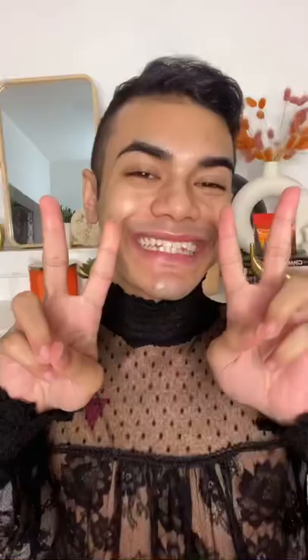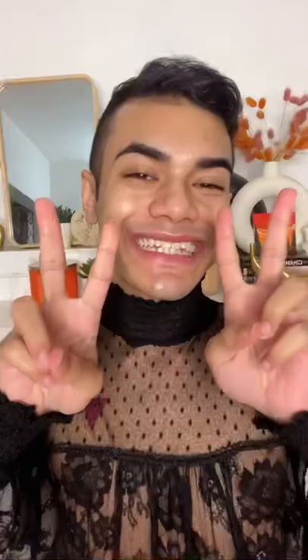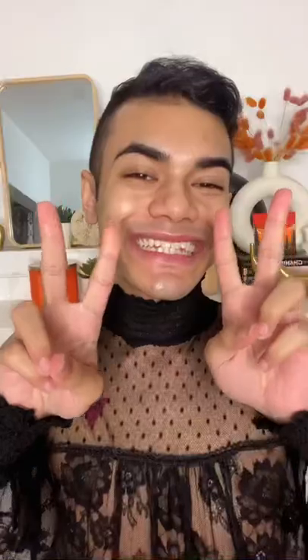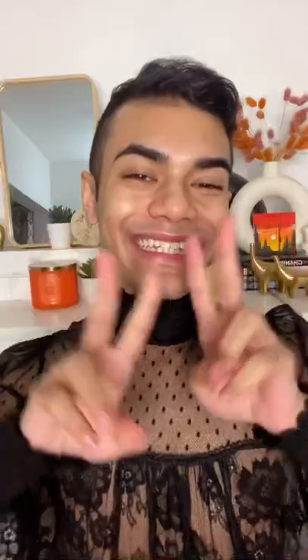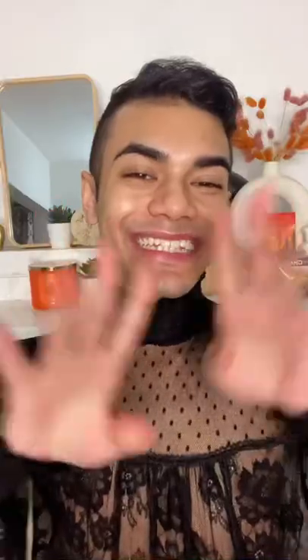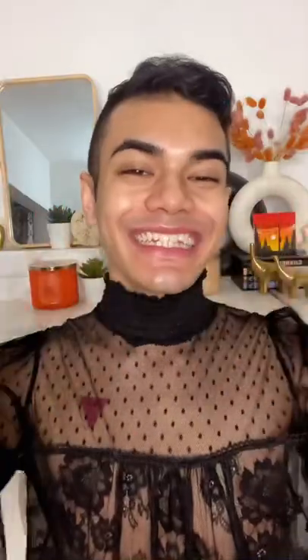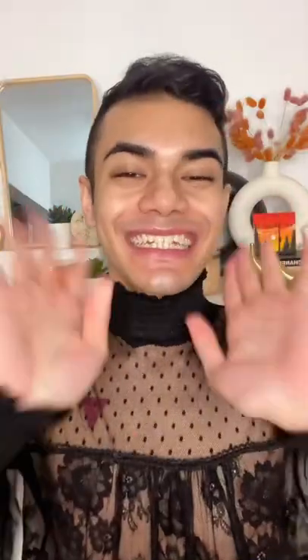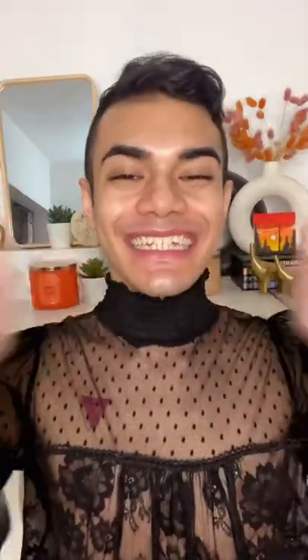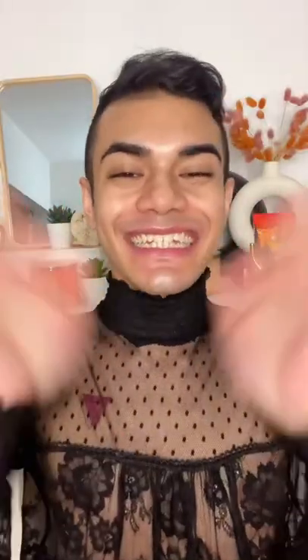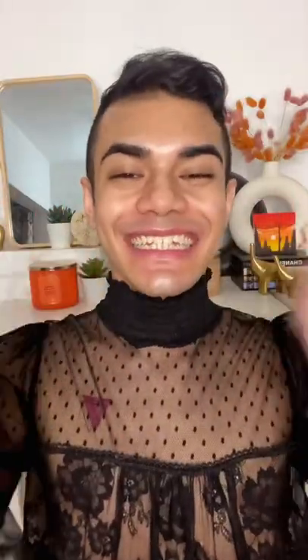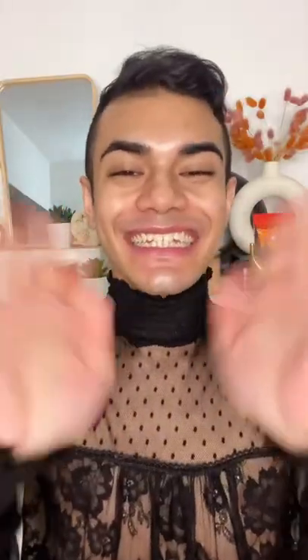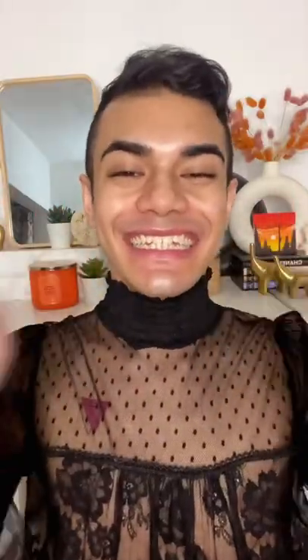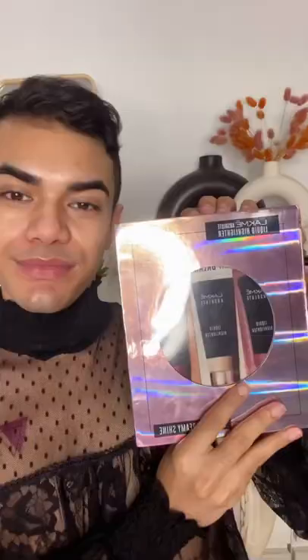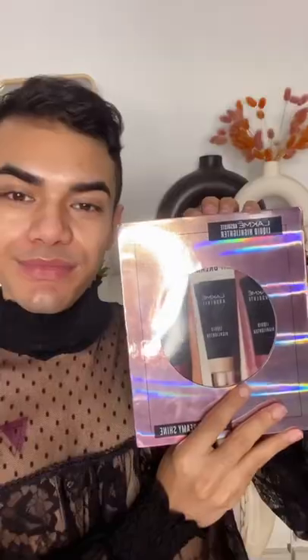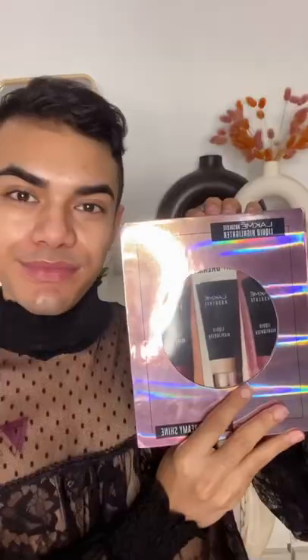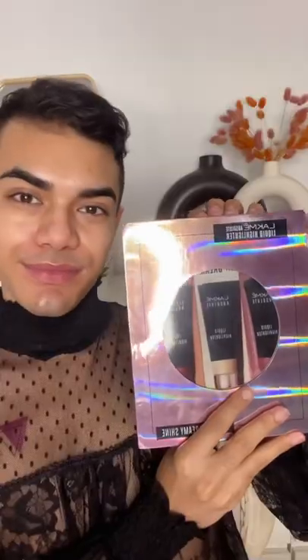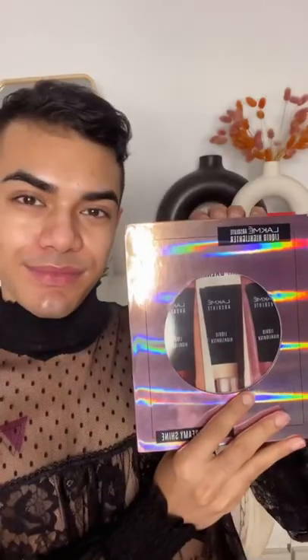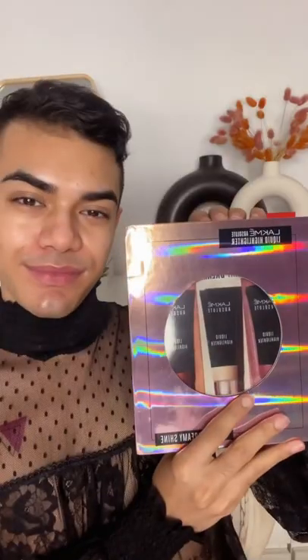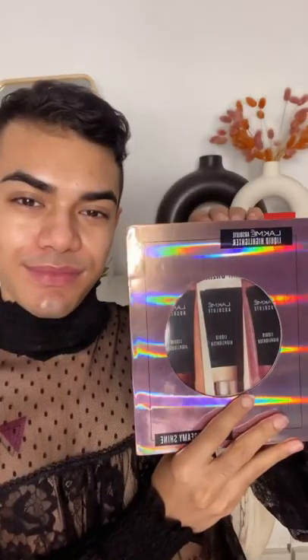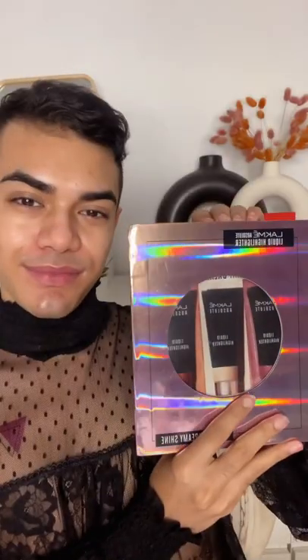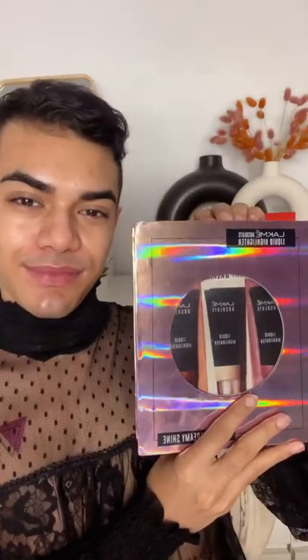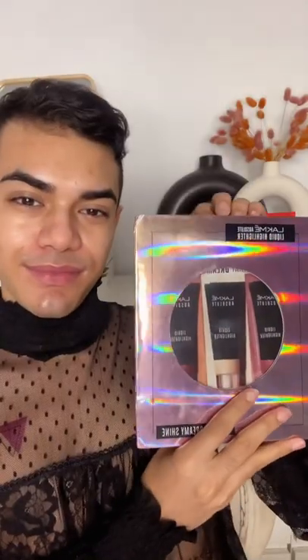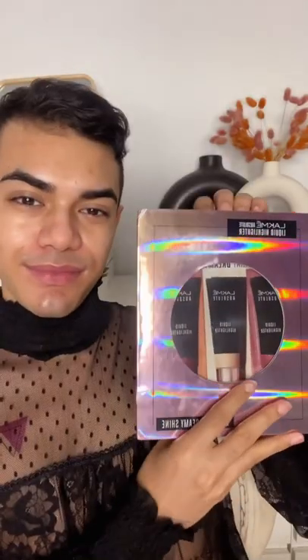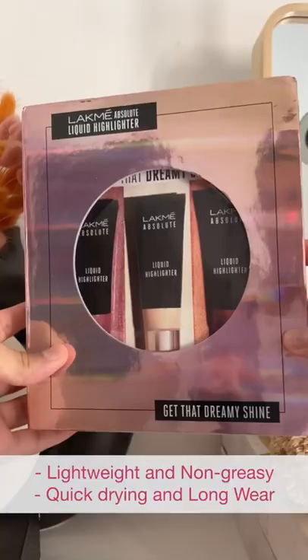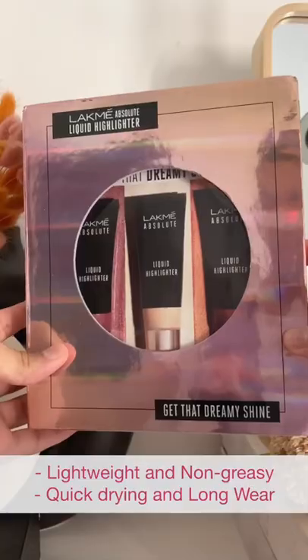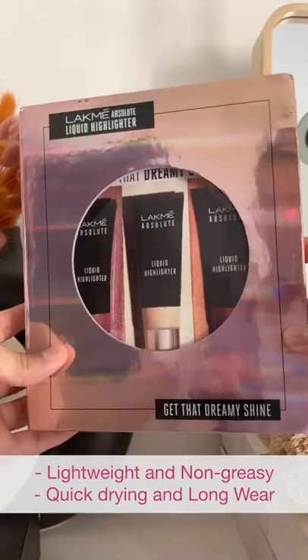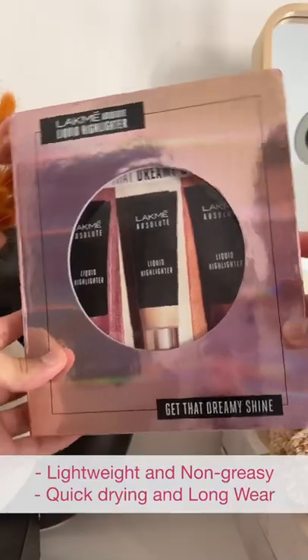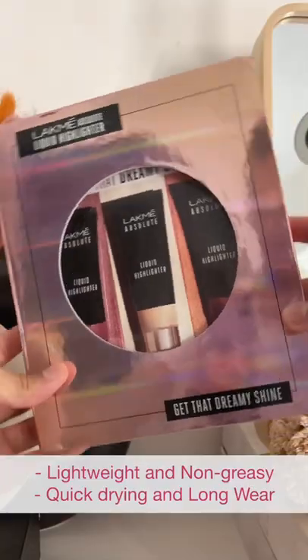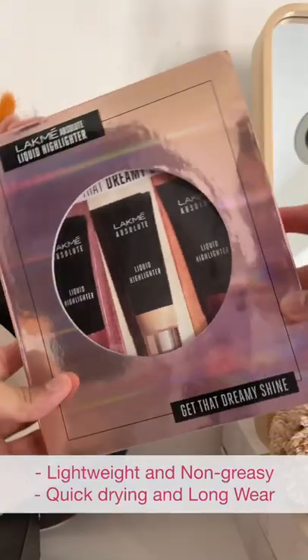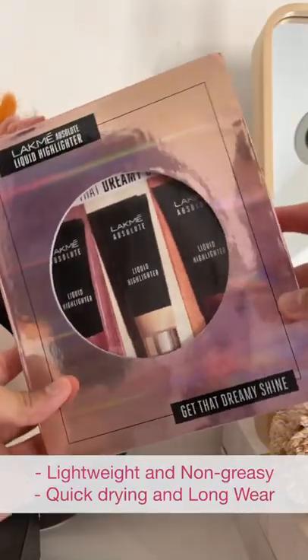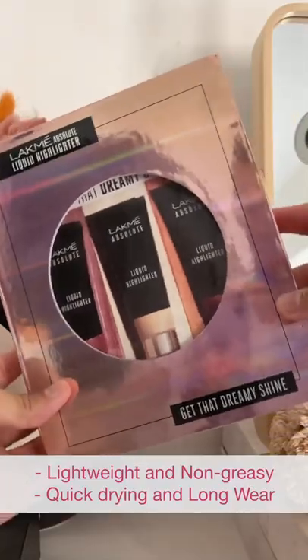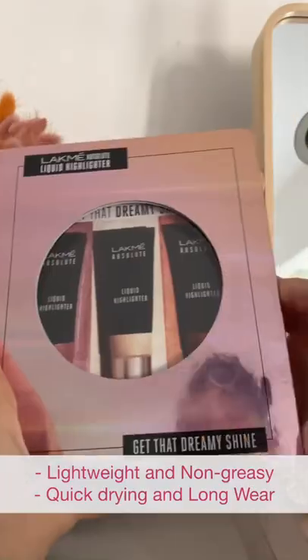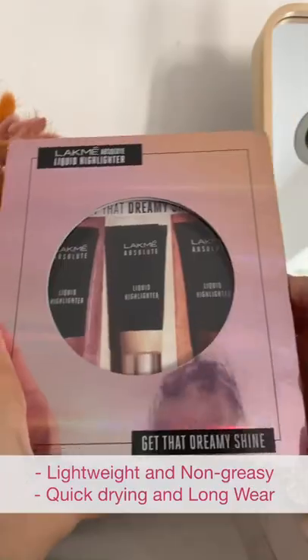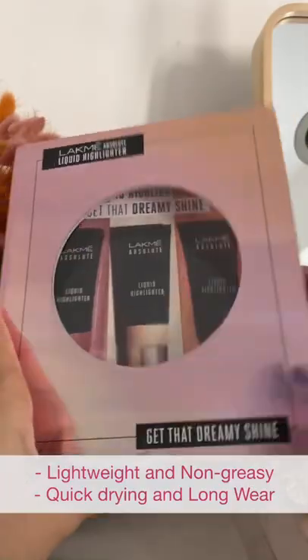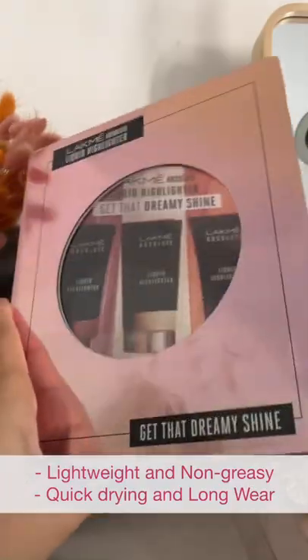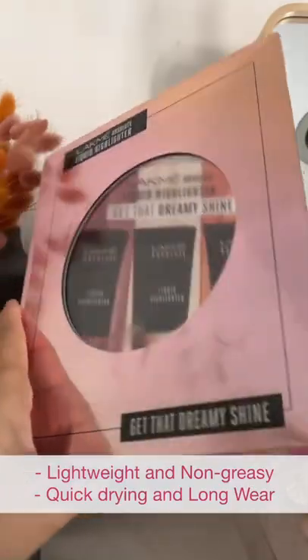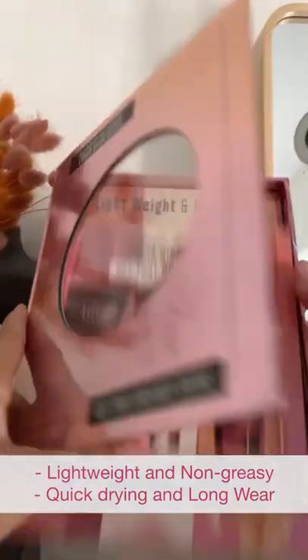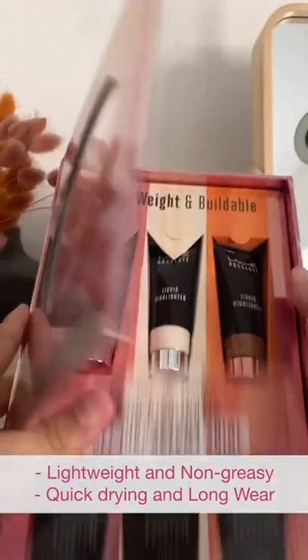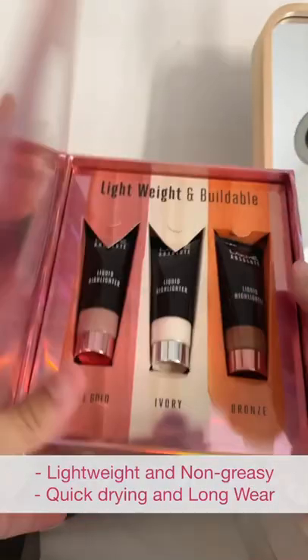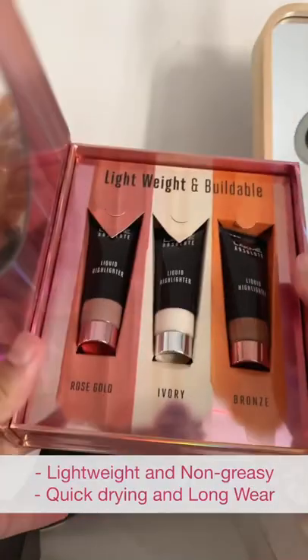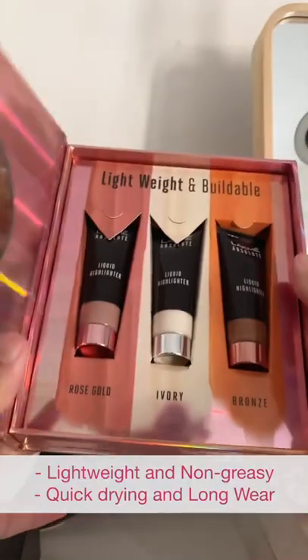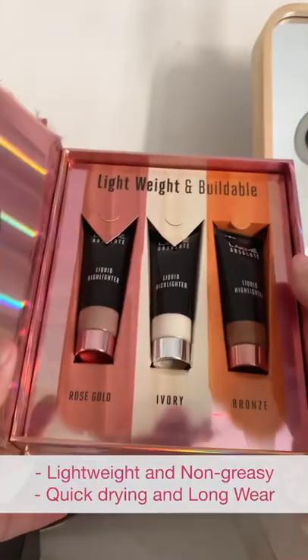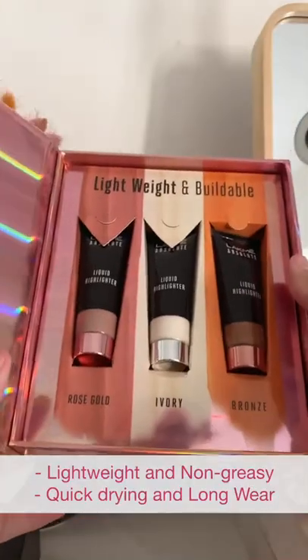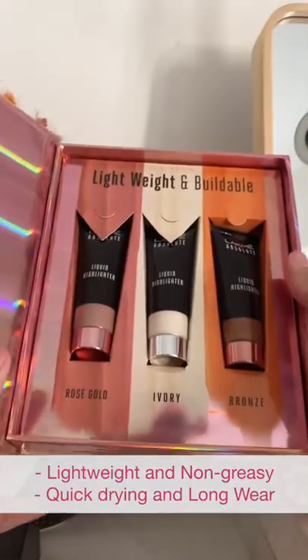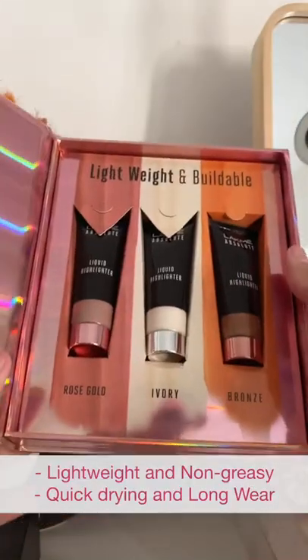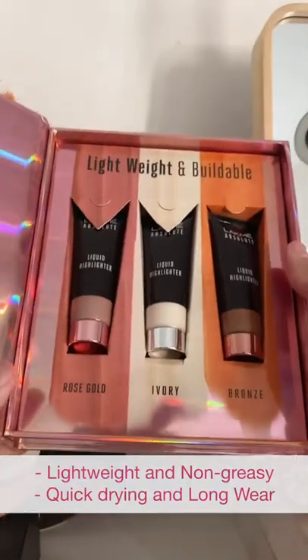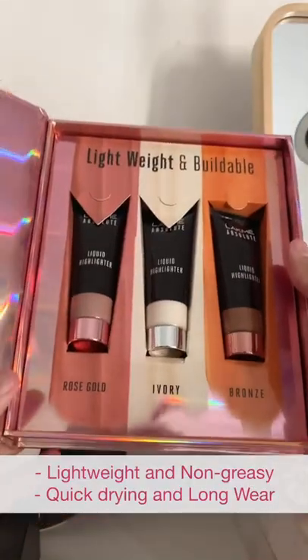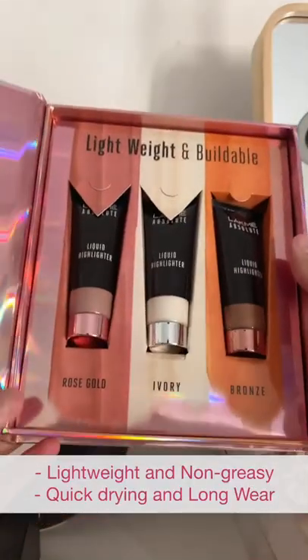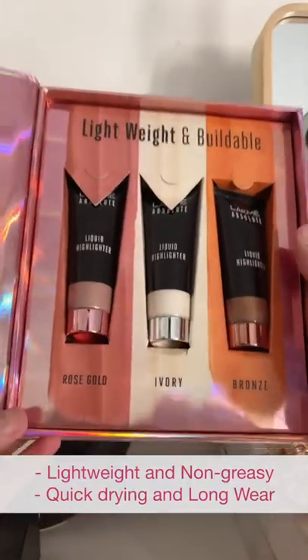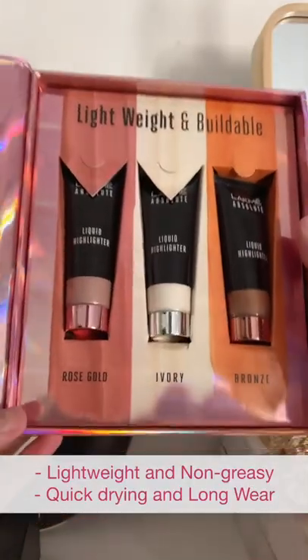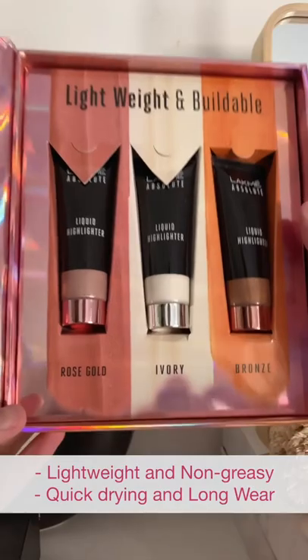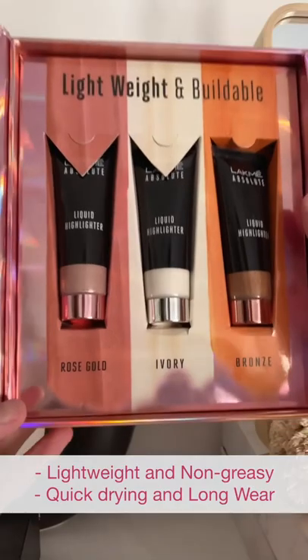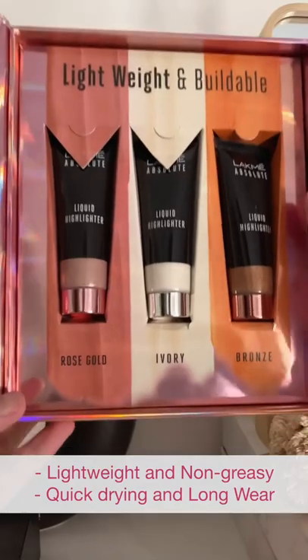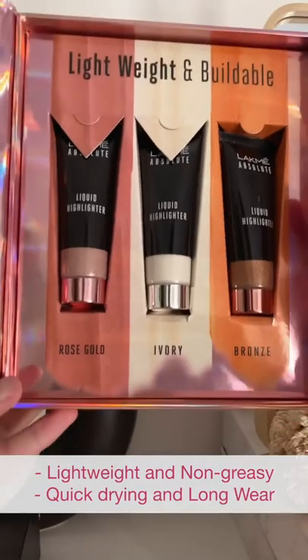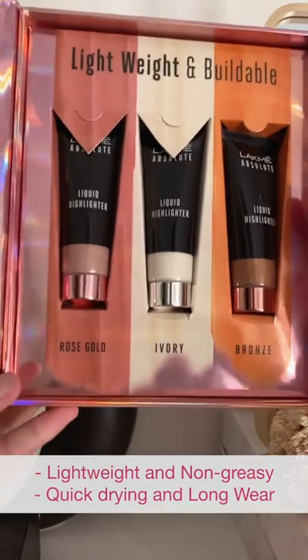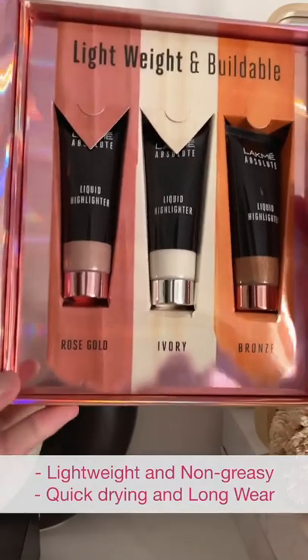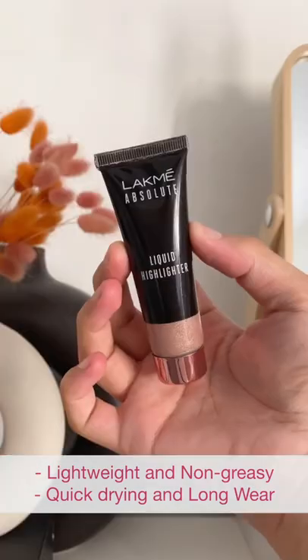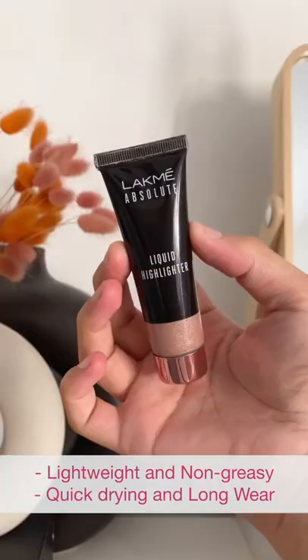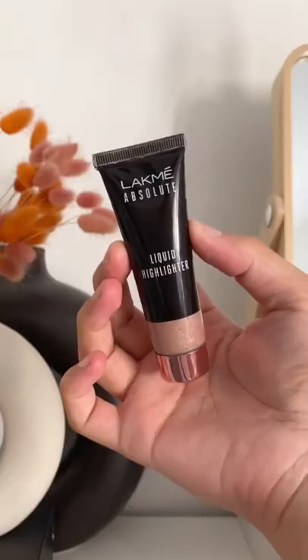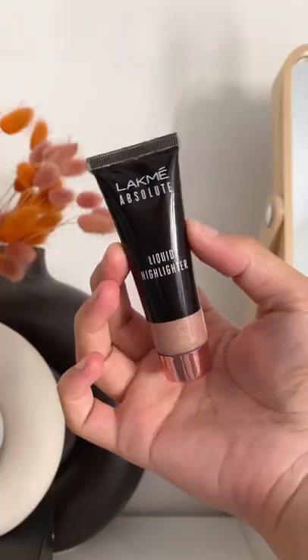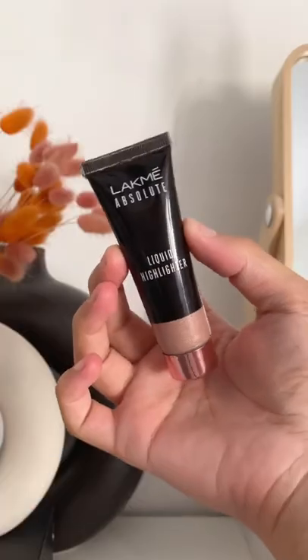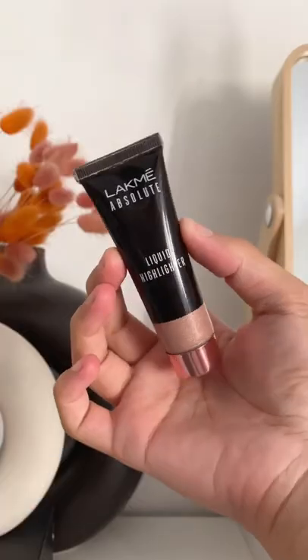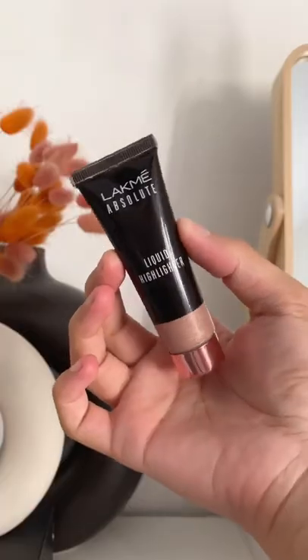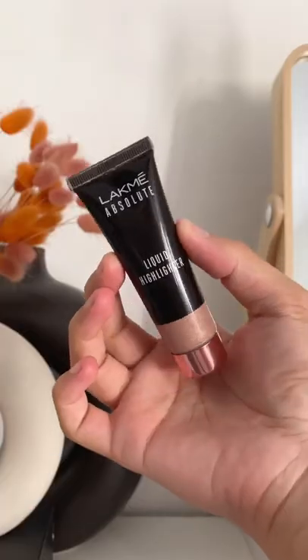Hi guys! Let me show you how I get a dewy base with a matte foundation. For this, I am using the Like My Absolute Liquid Highlighter.